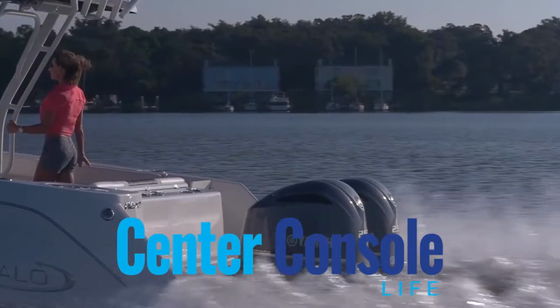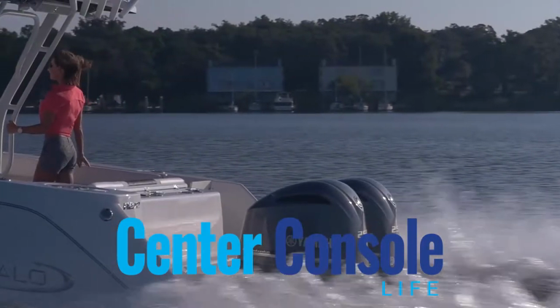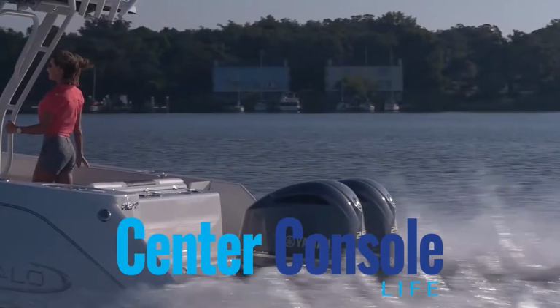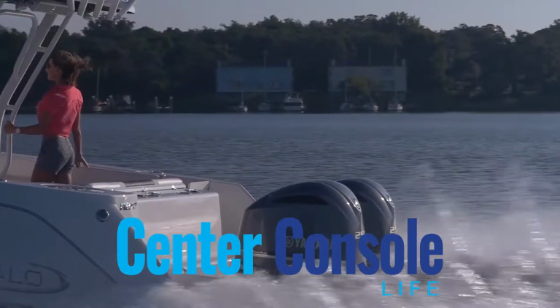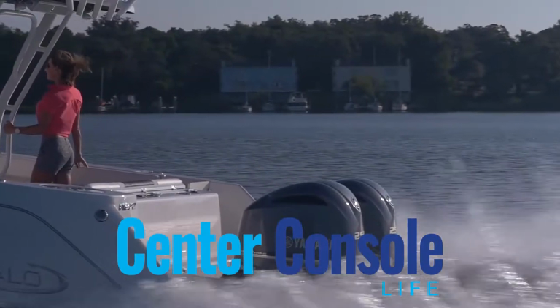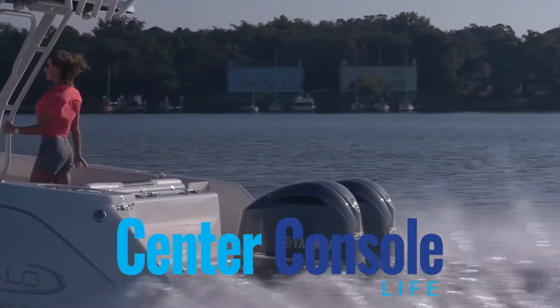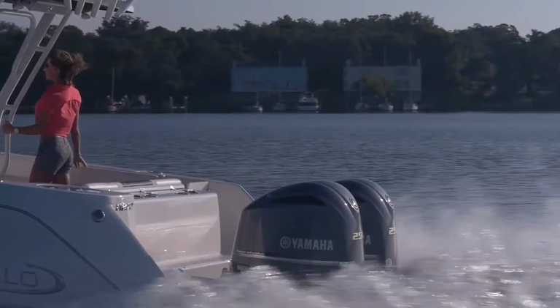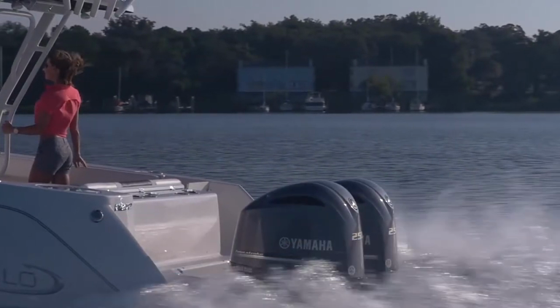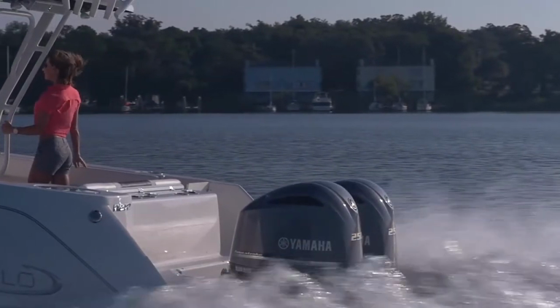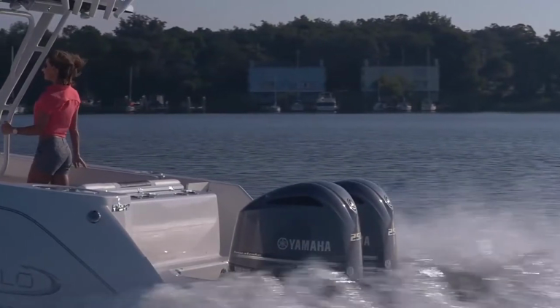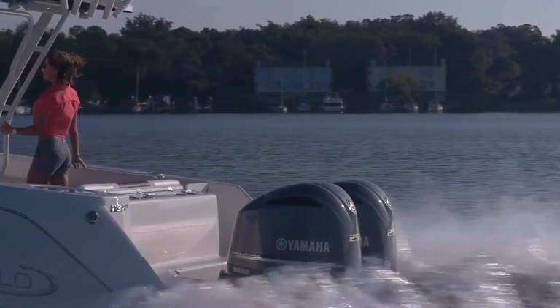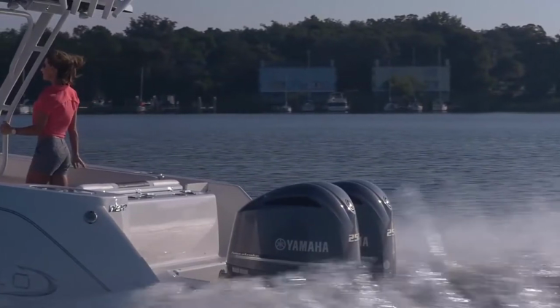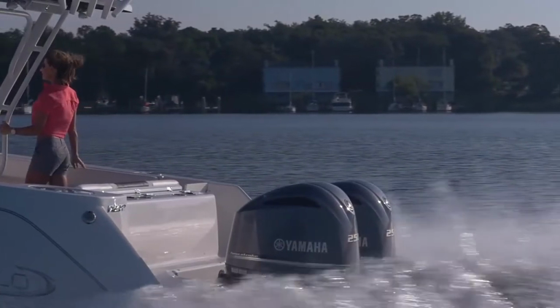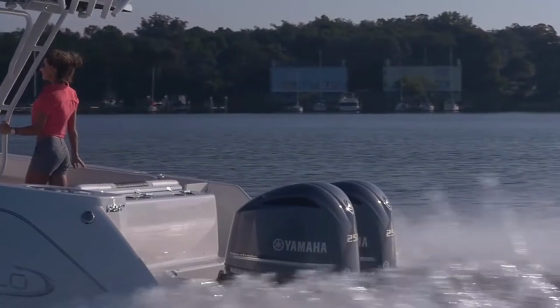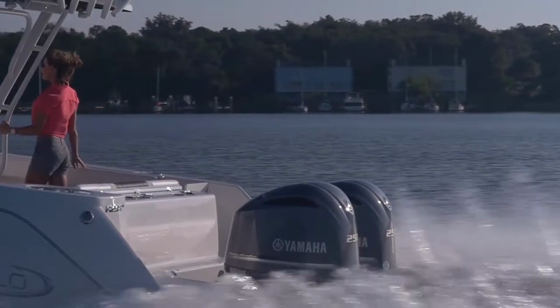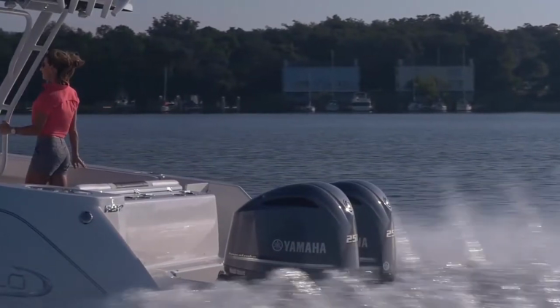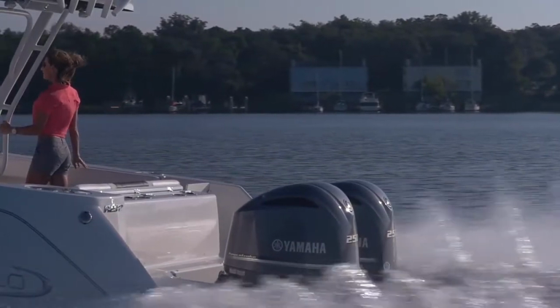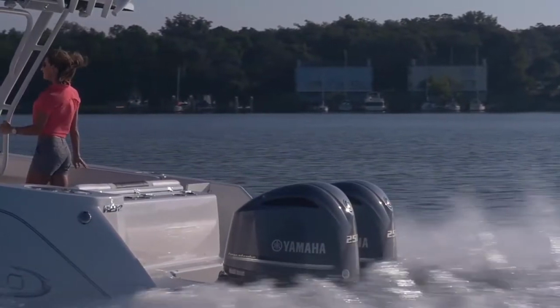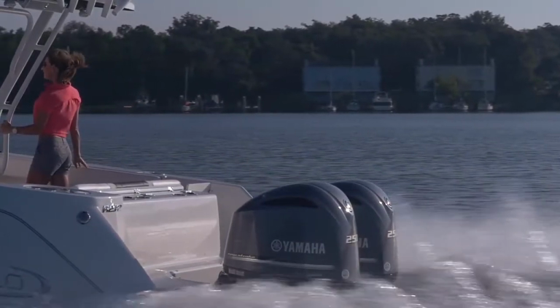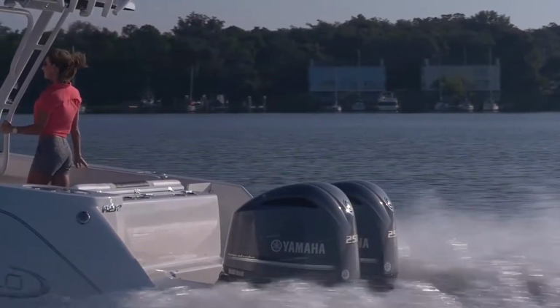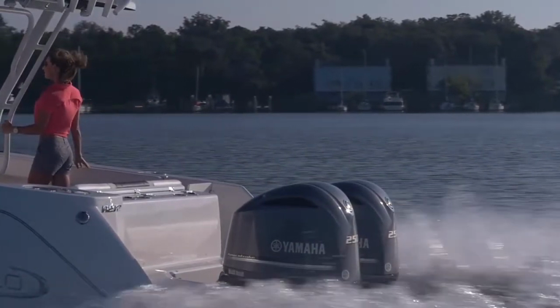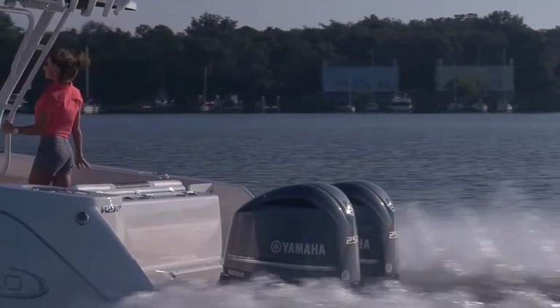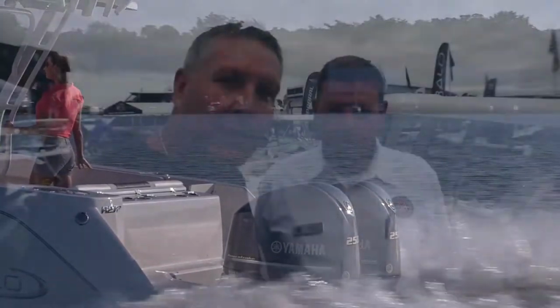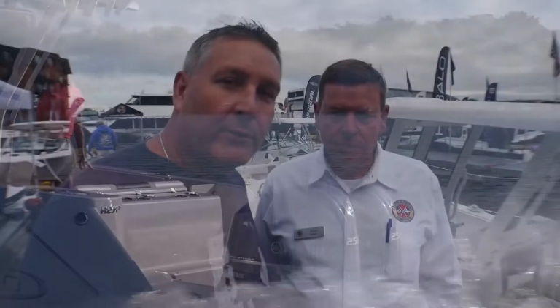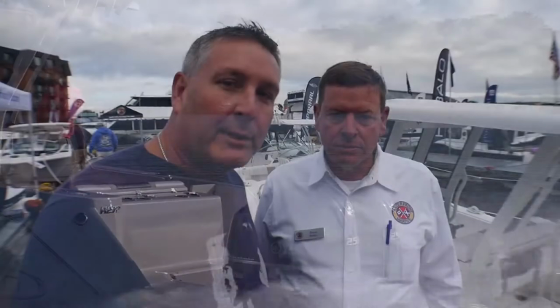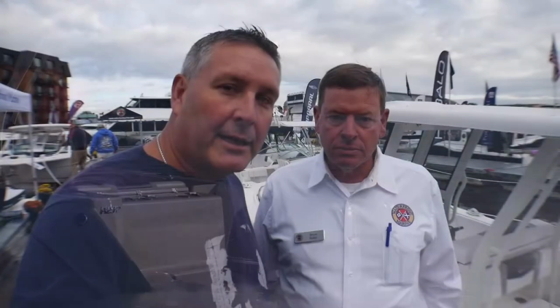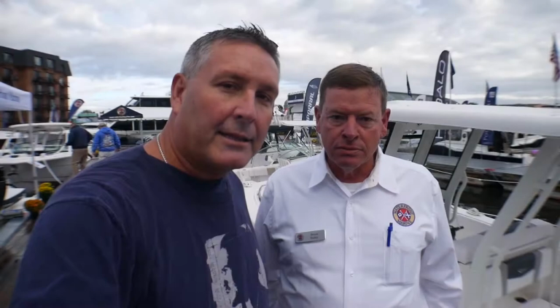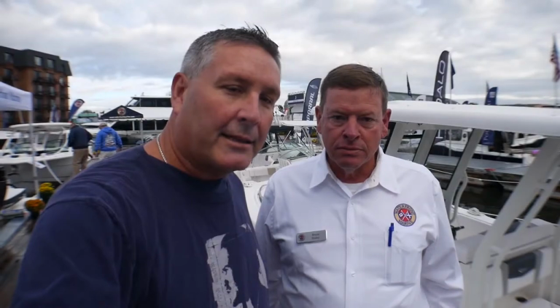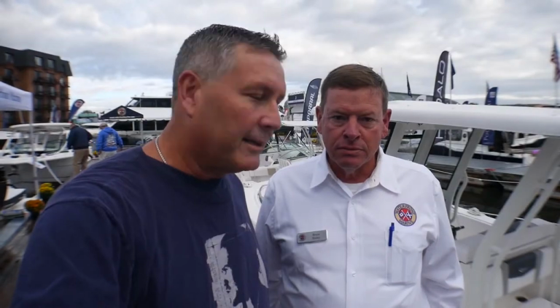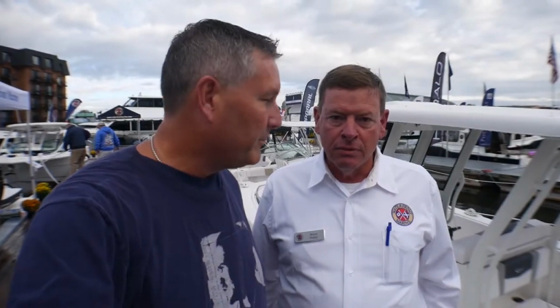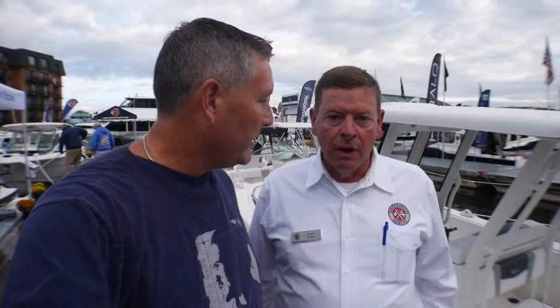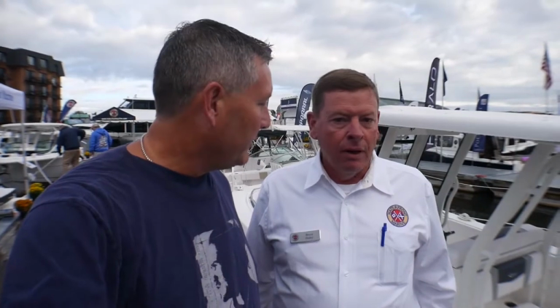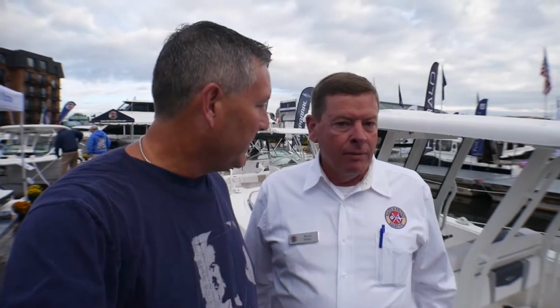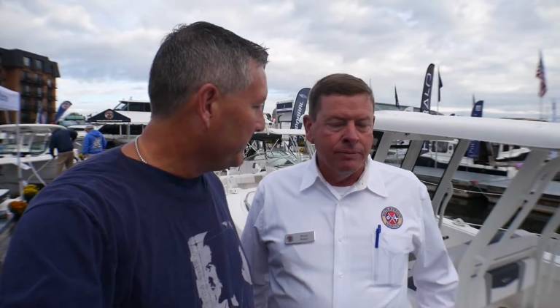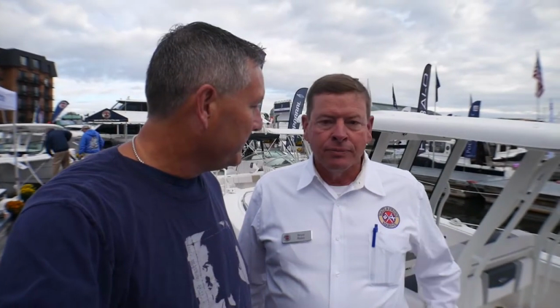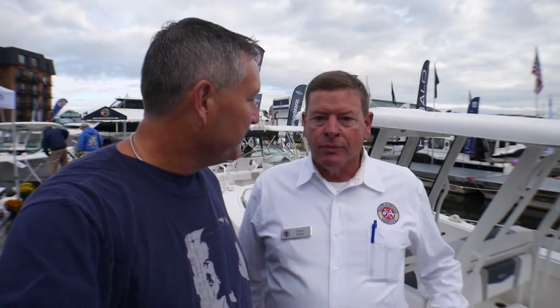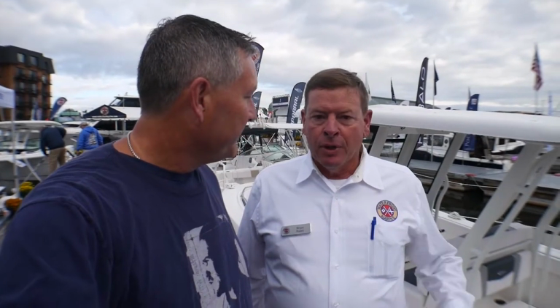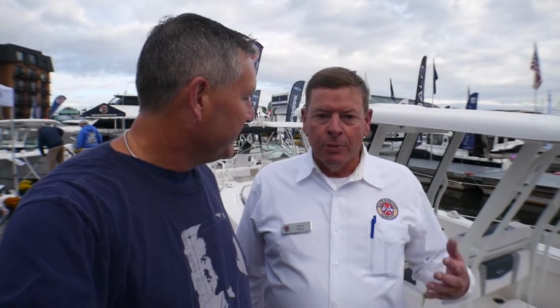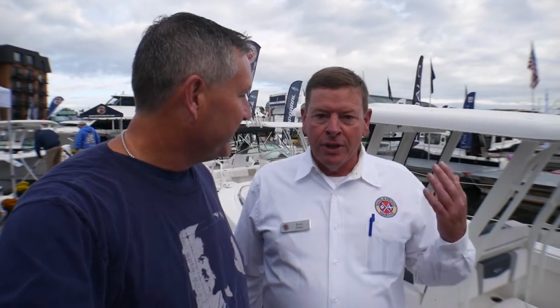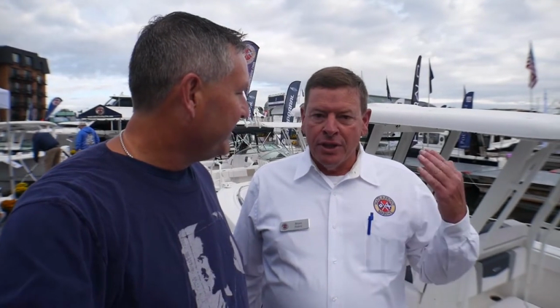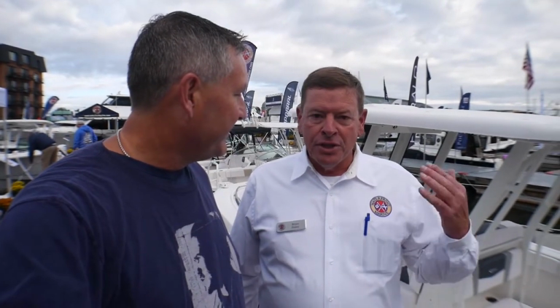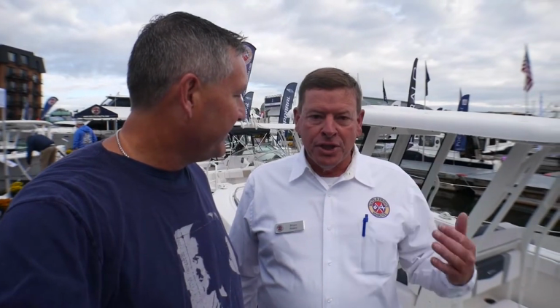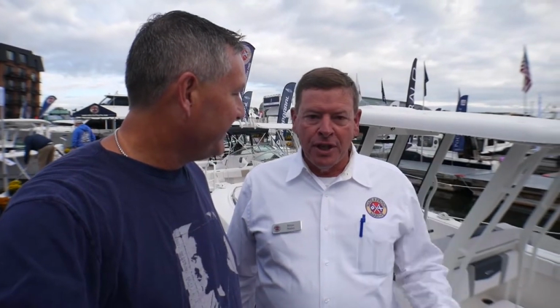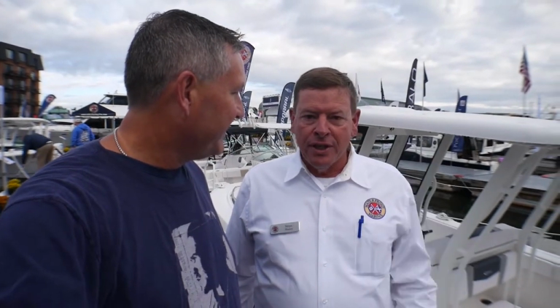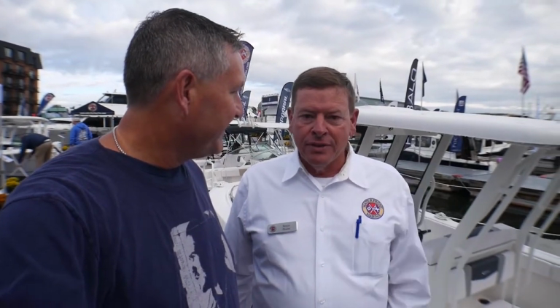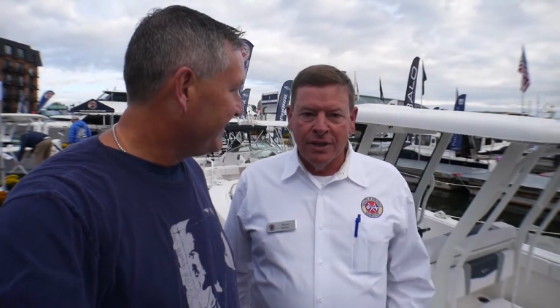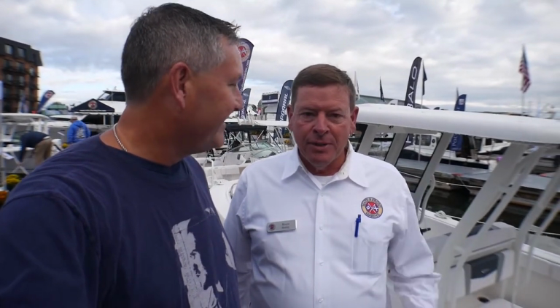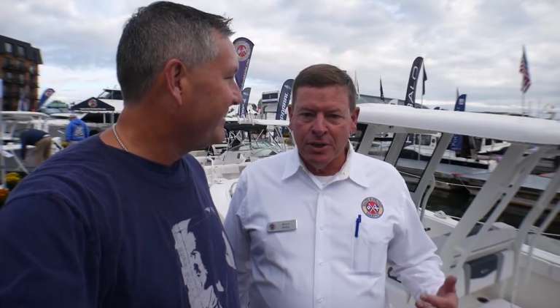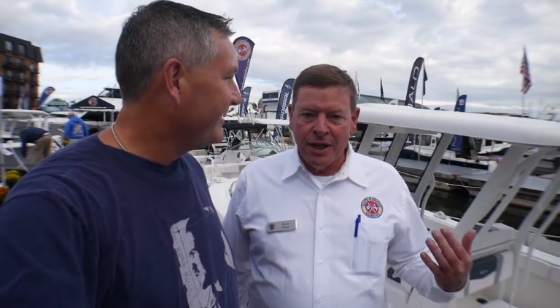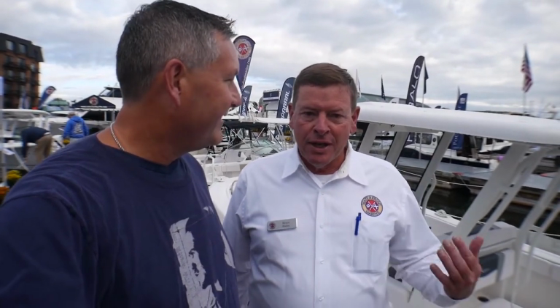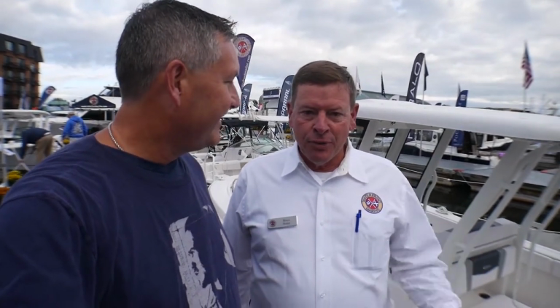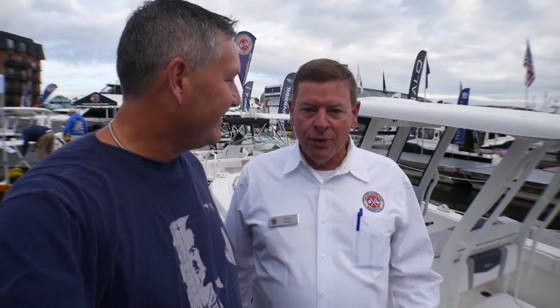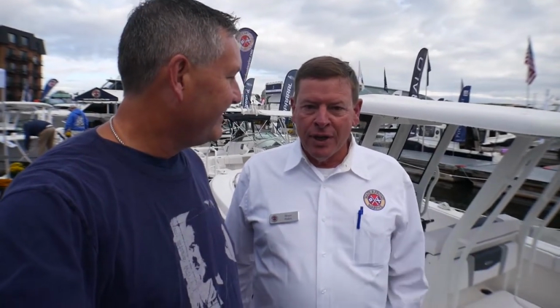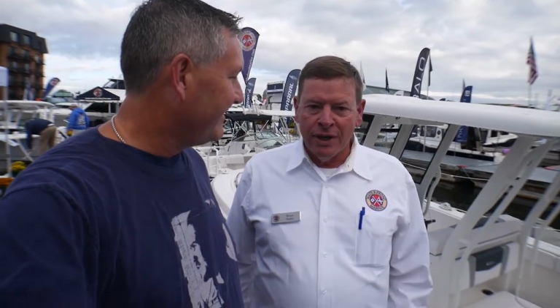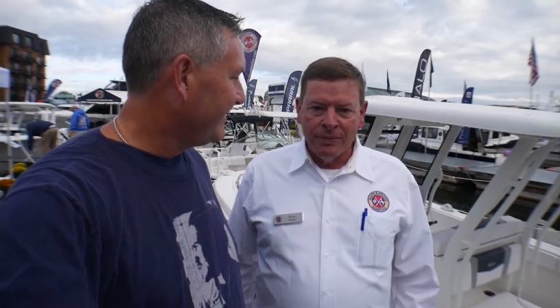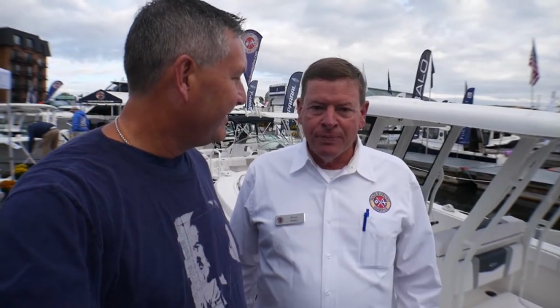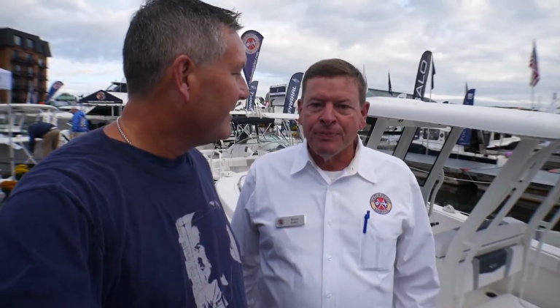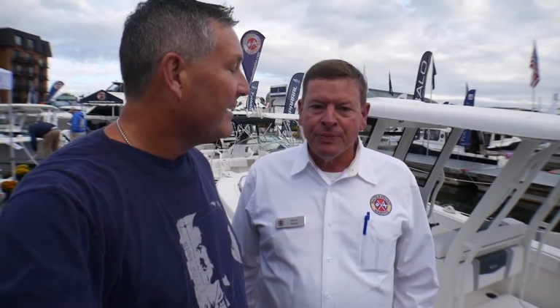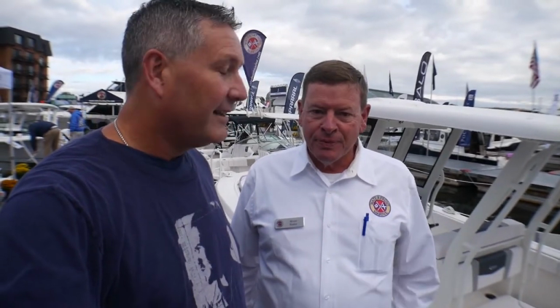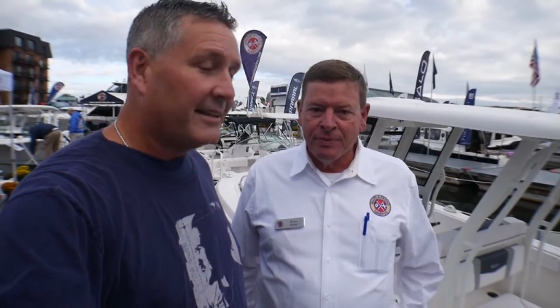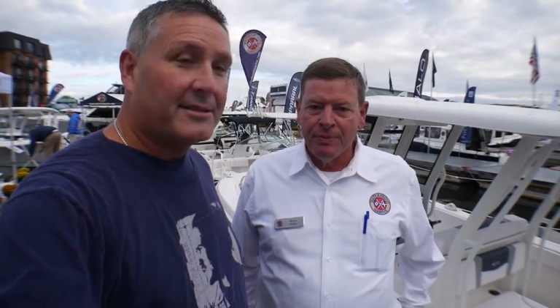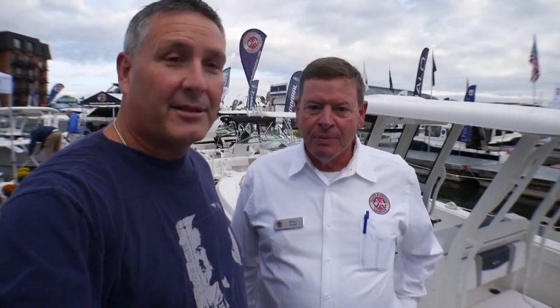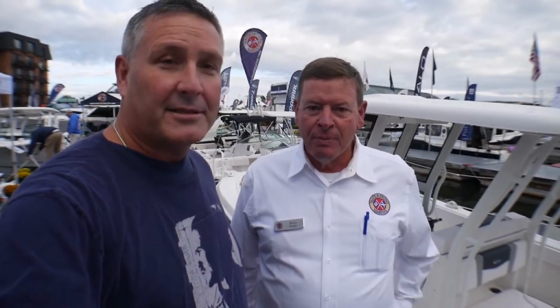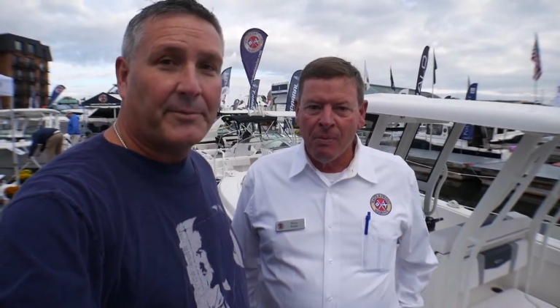So the bigger T-top — I think my wife would like that by the way. Plenty of shade, keeps you out of the rain. That's awesome.